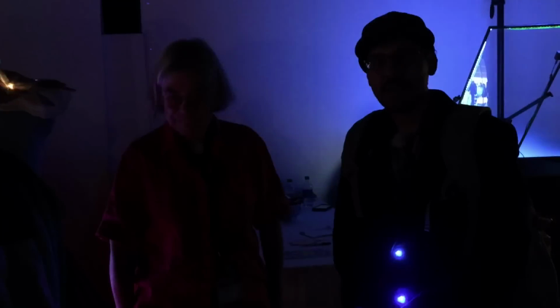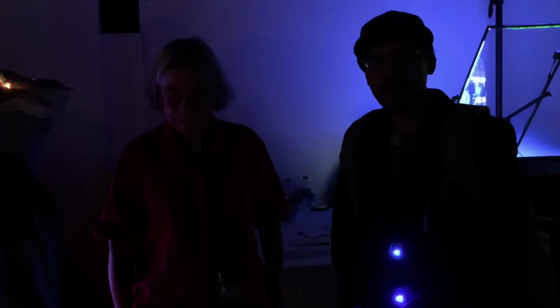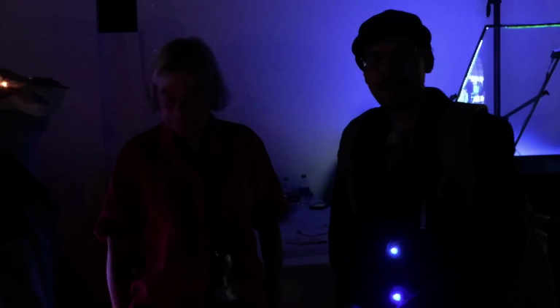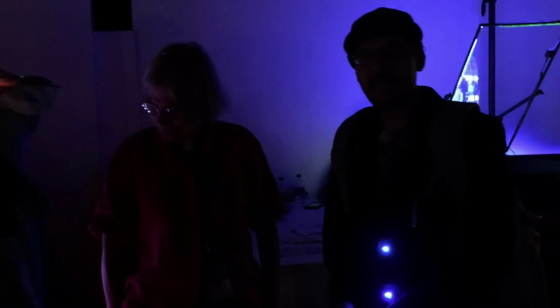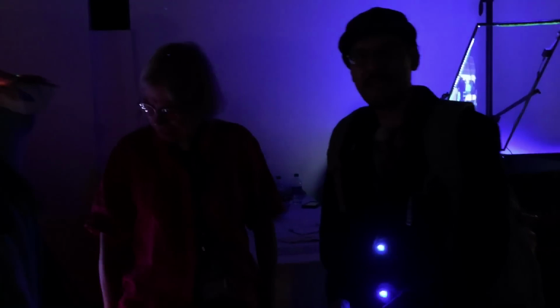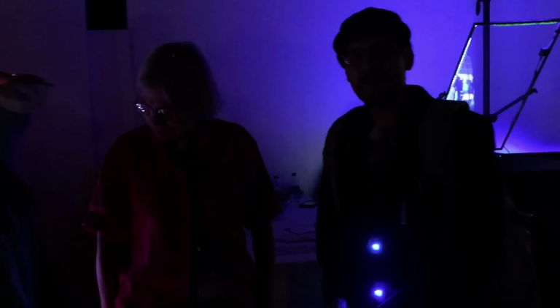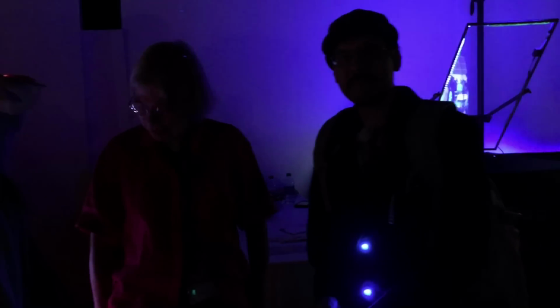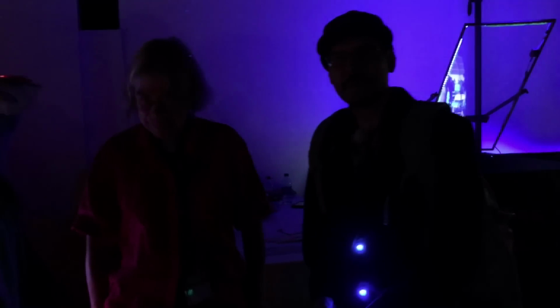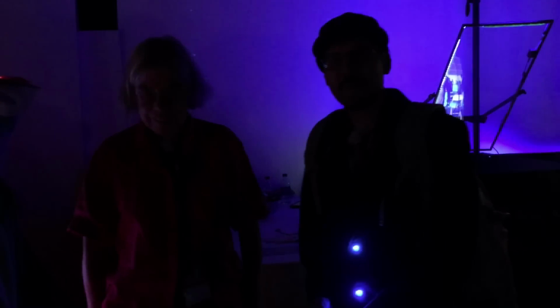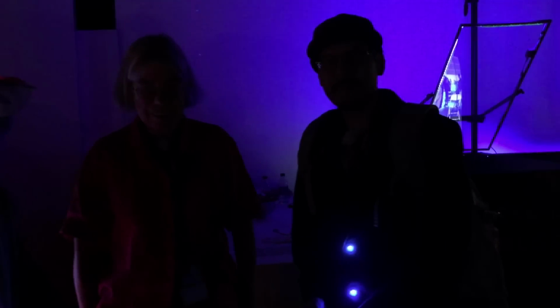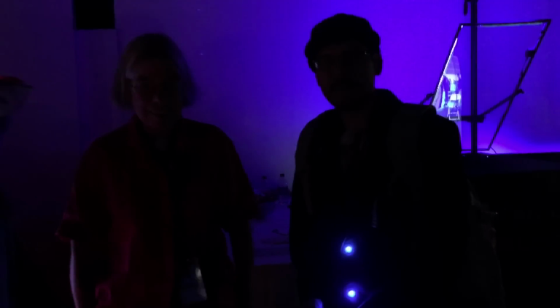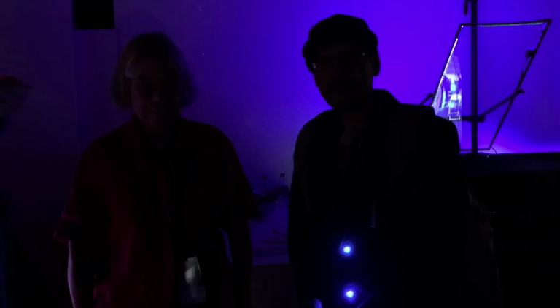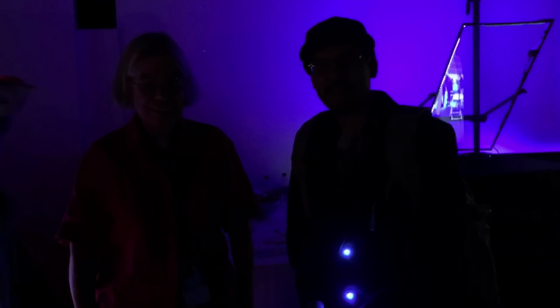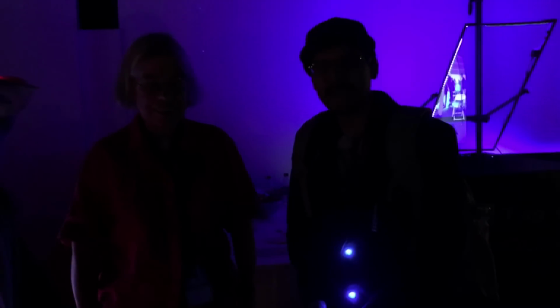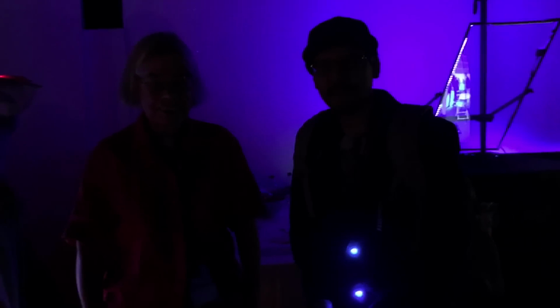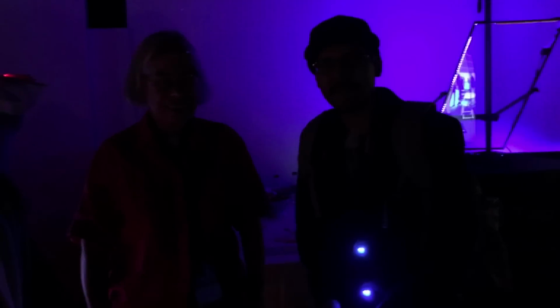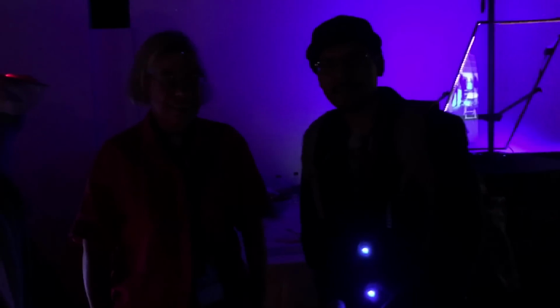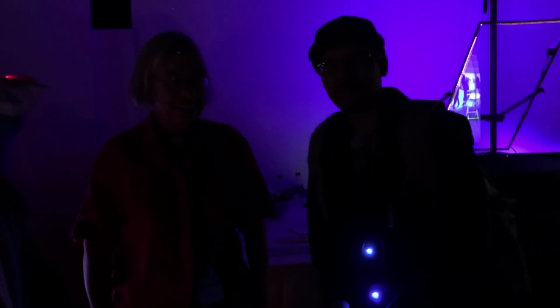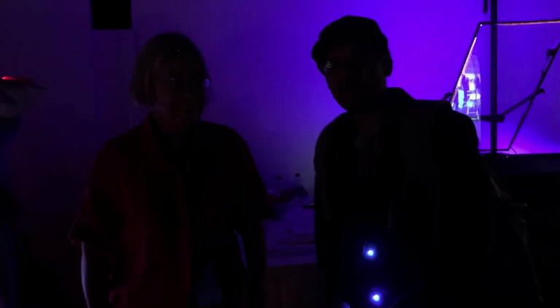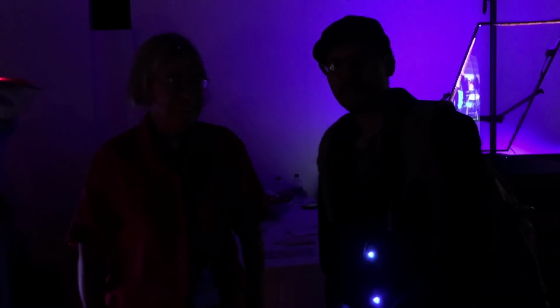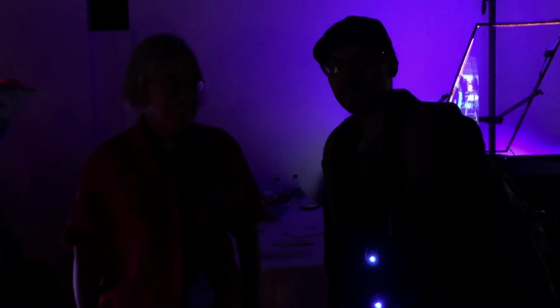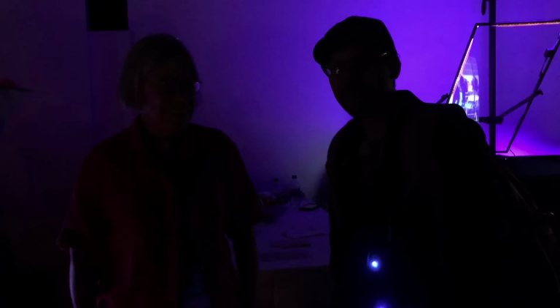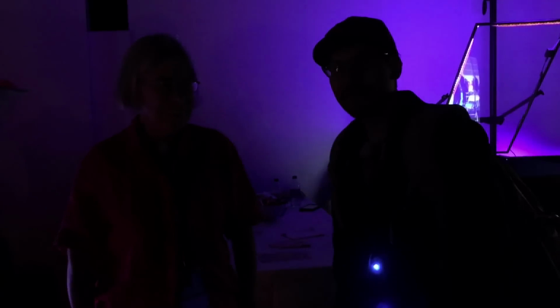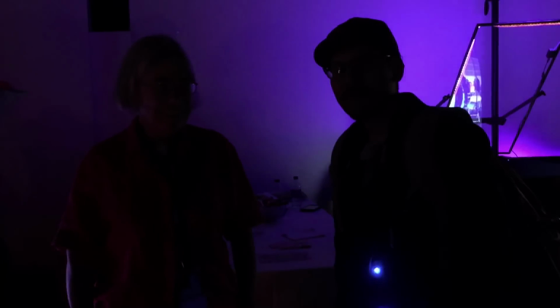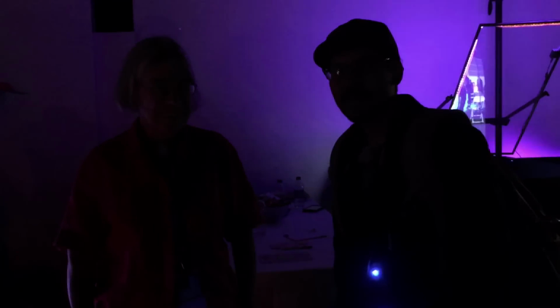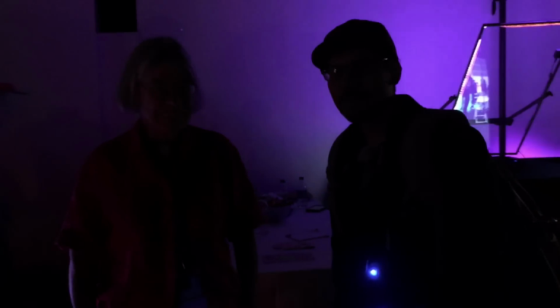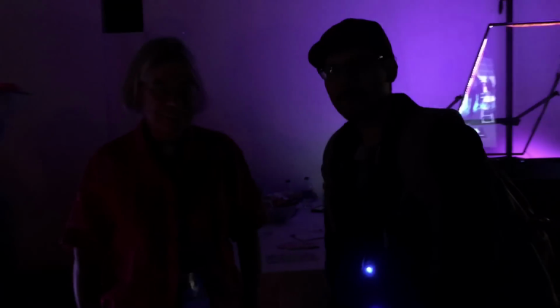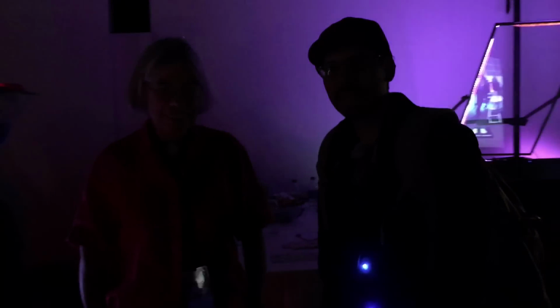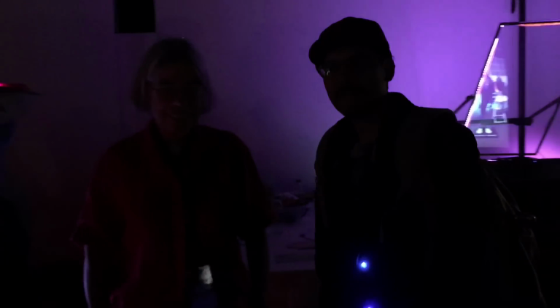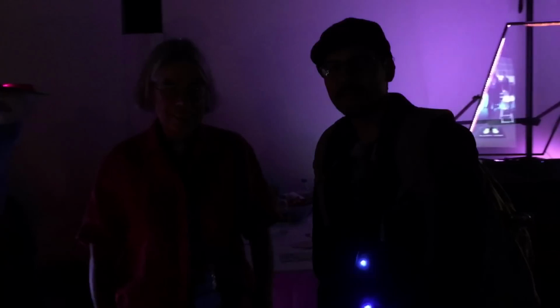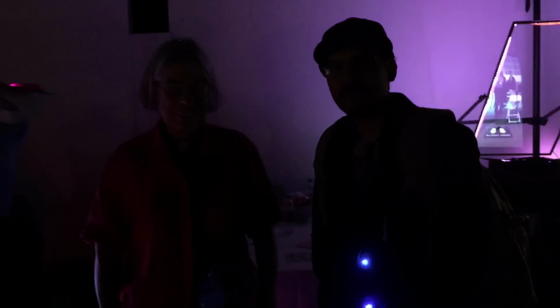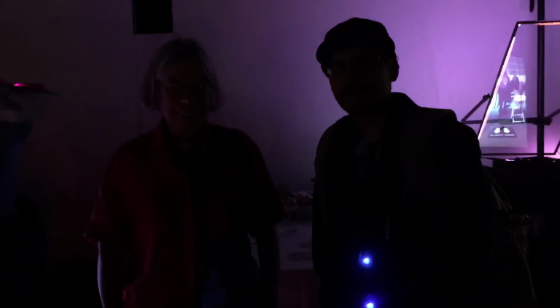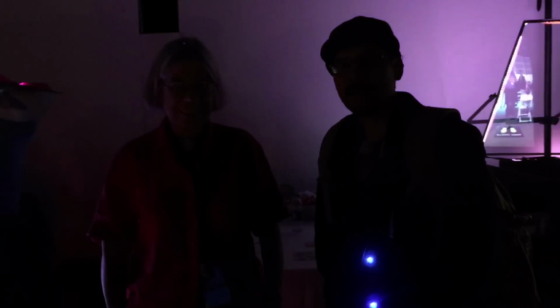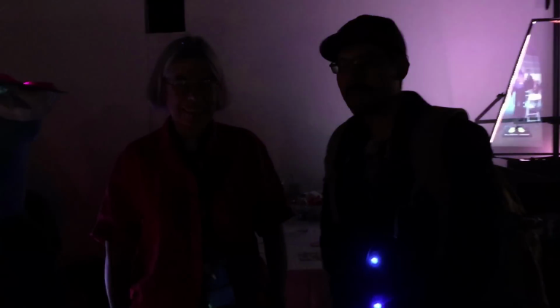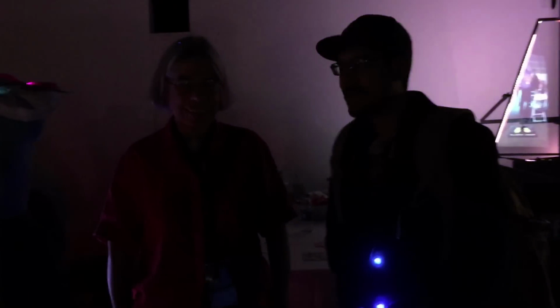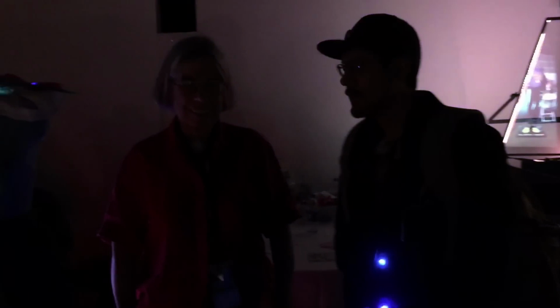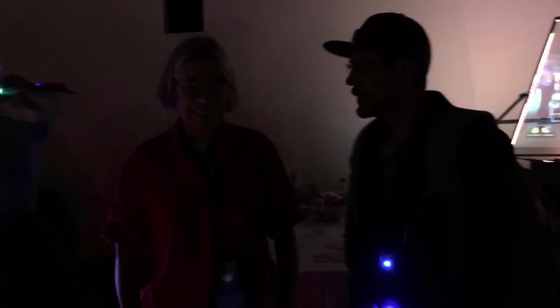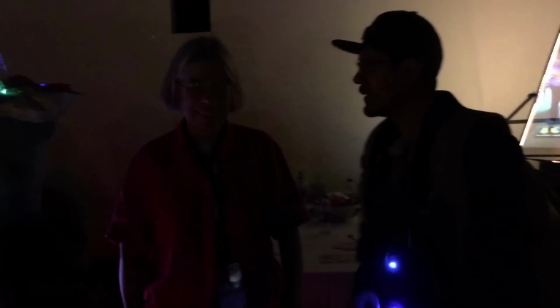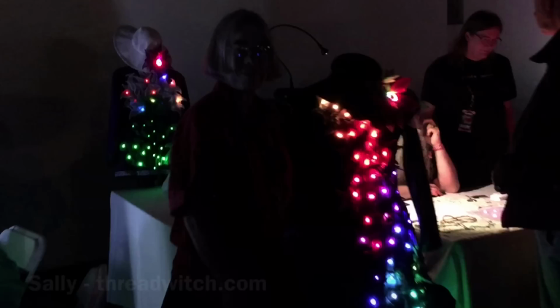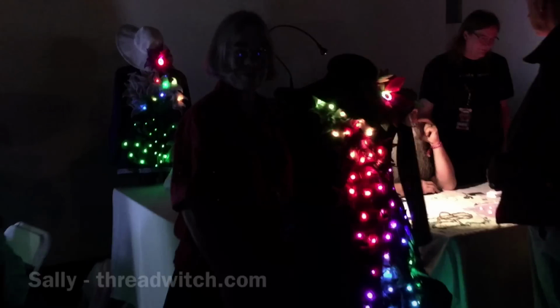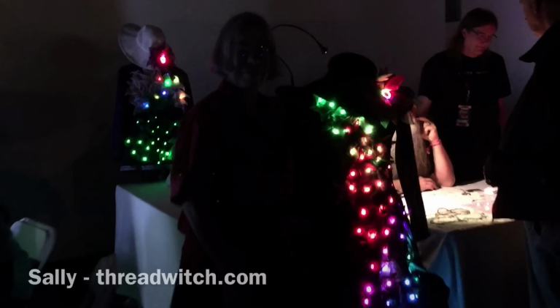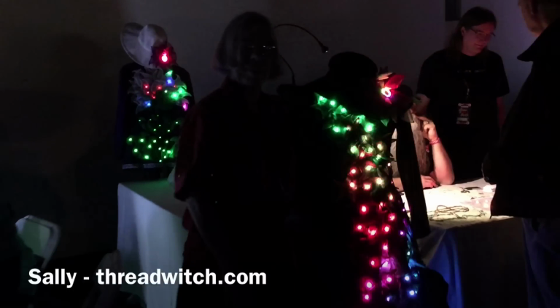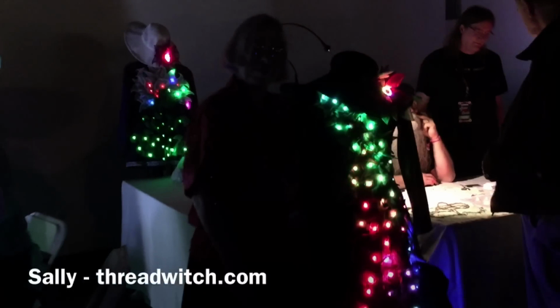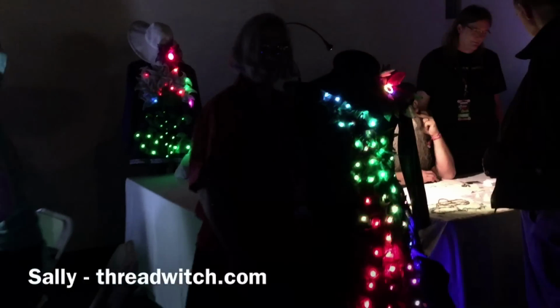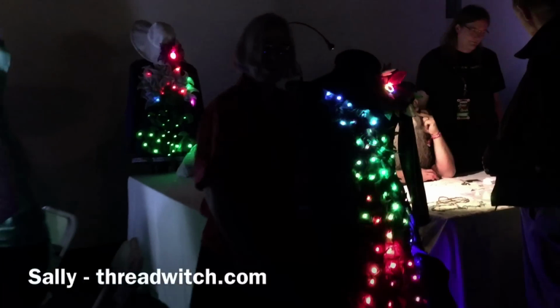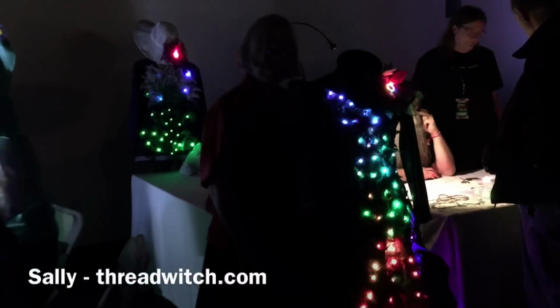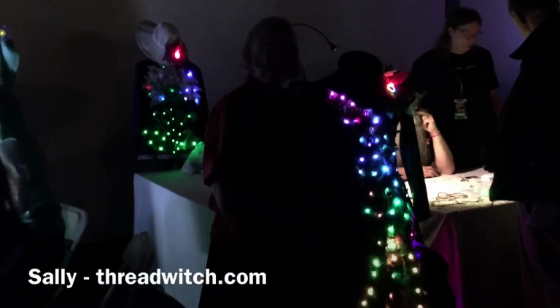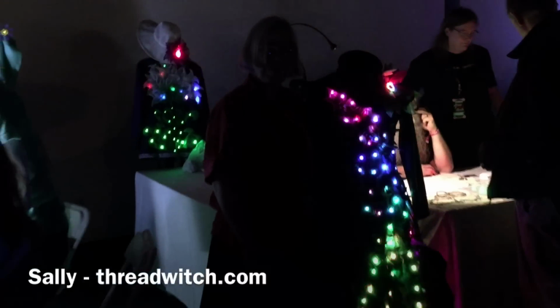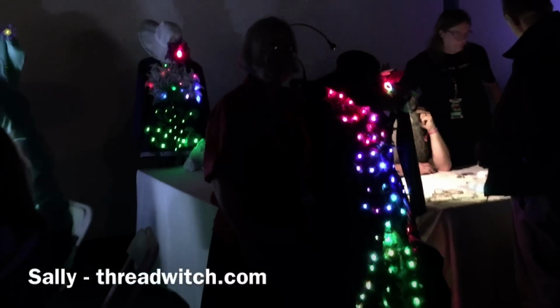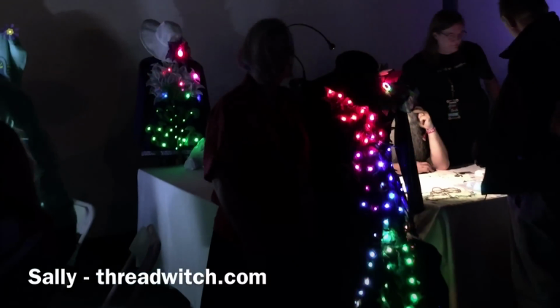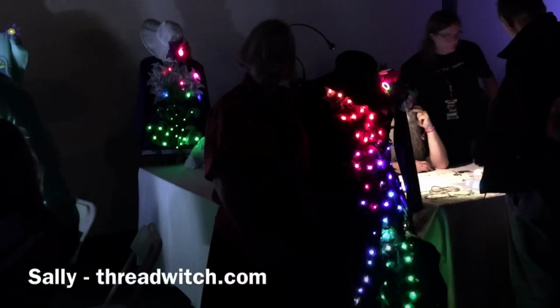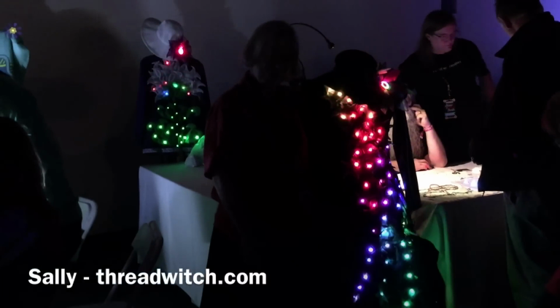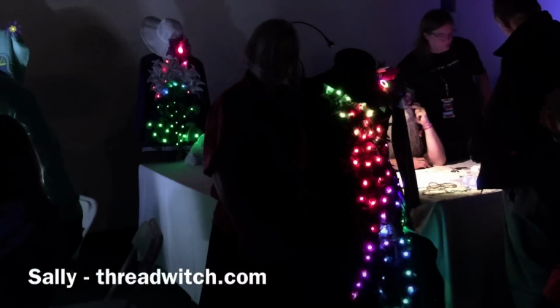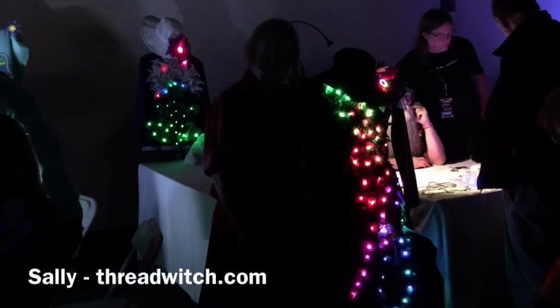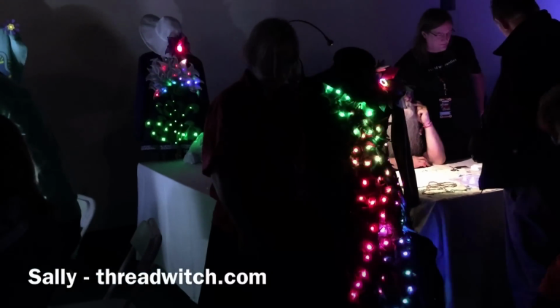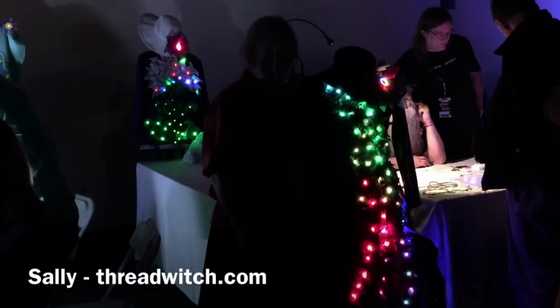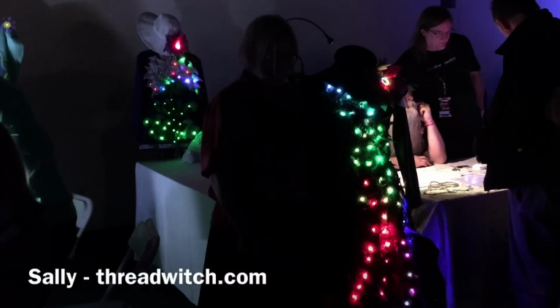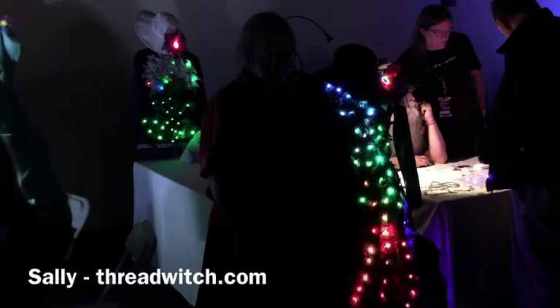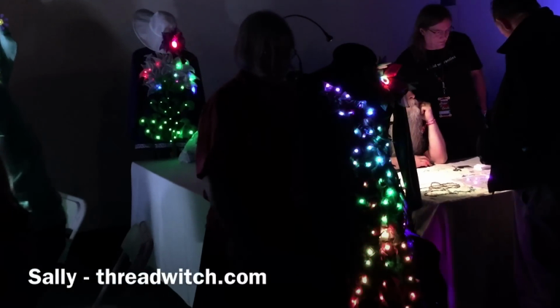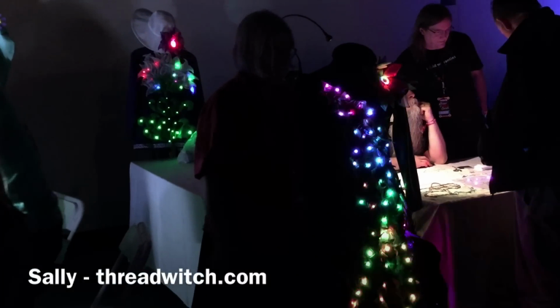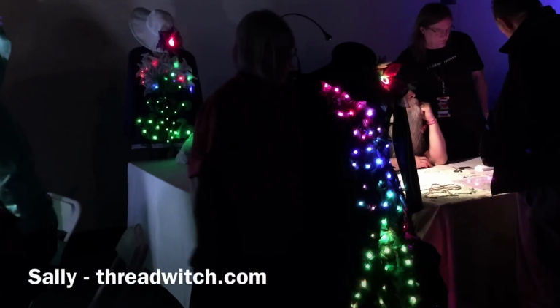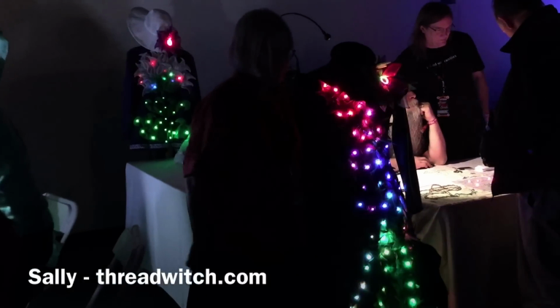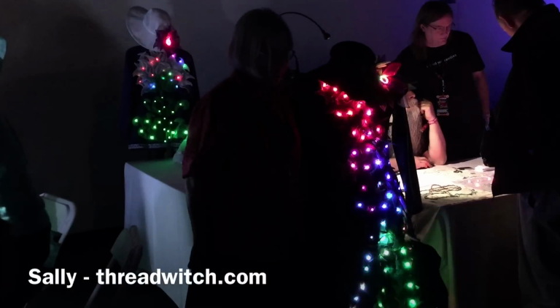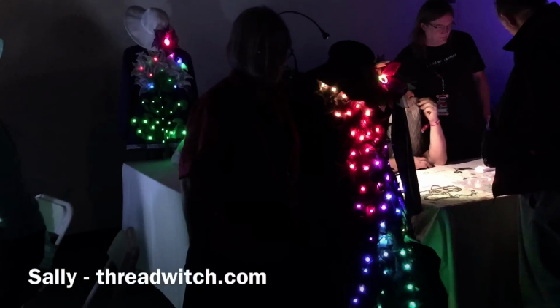Hey, what's up everybody? We're here at World Maker Faire 2016. I'm here with the lovely Sally showing off her lovely wearable electronics.